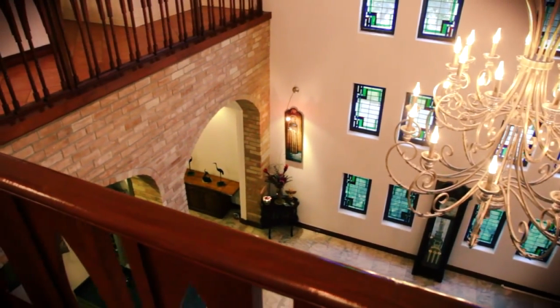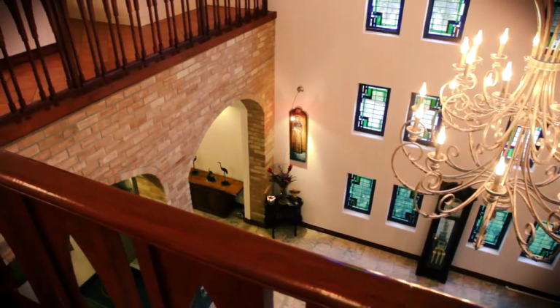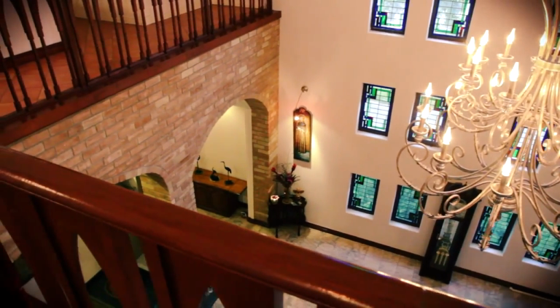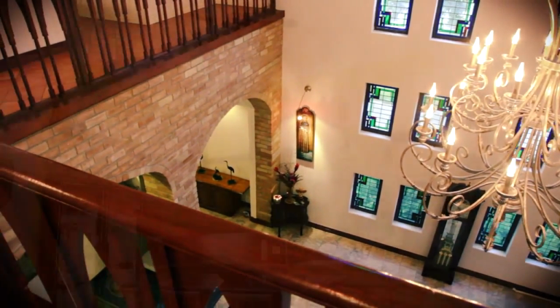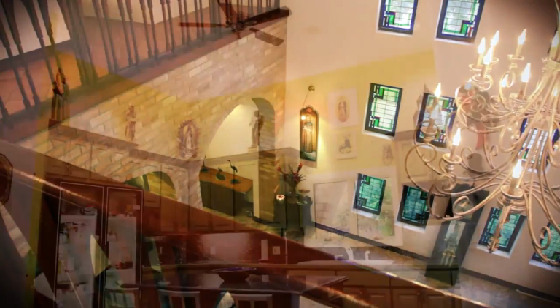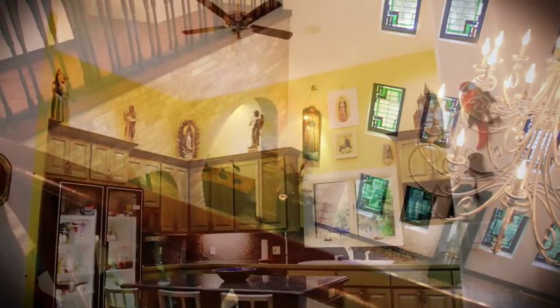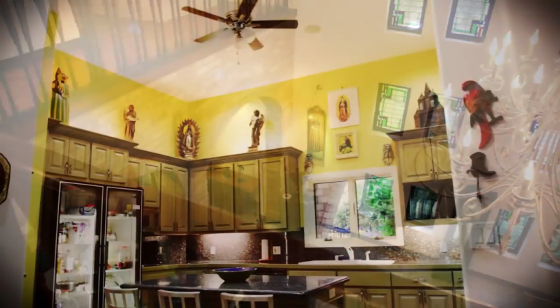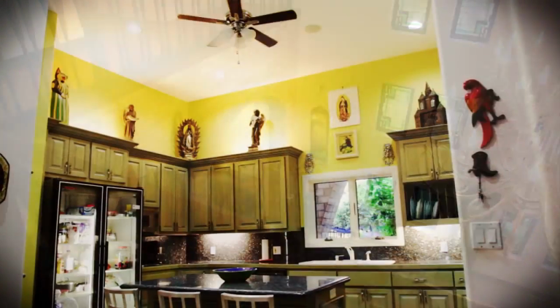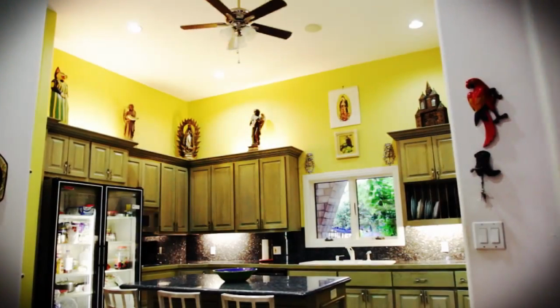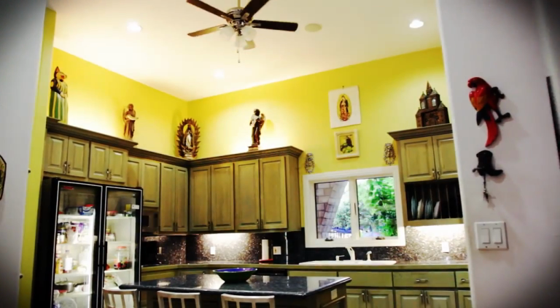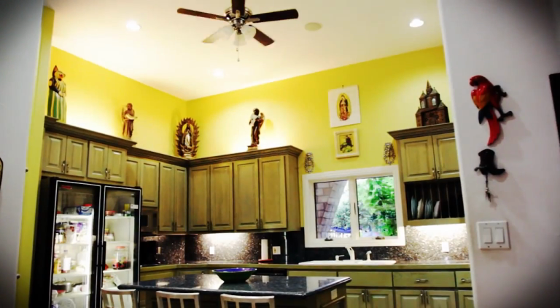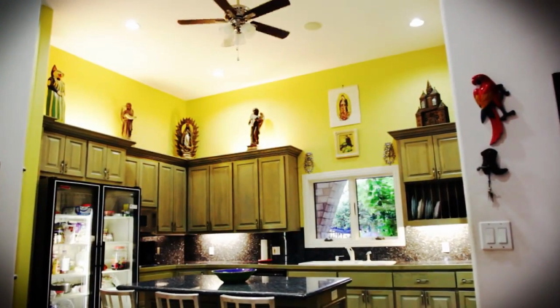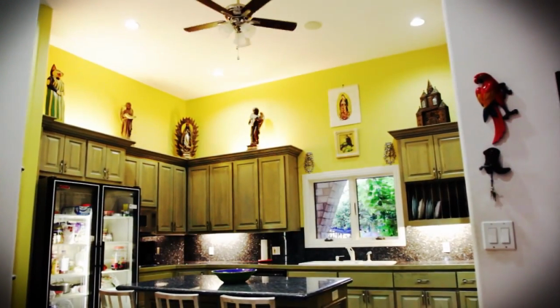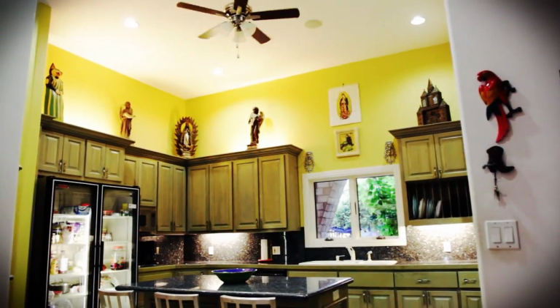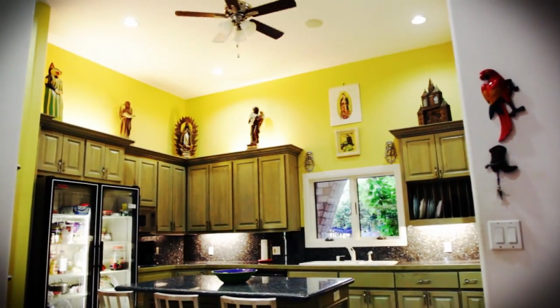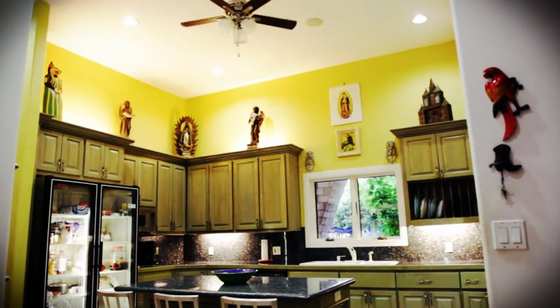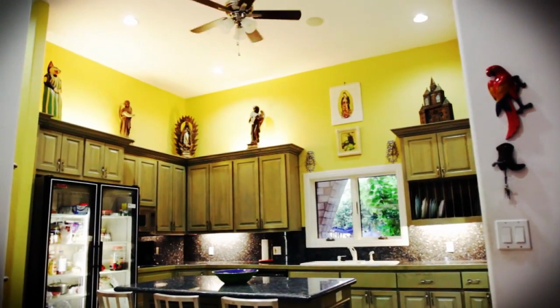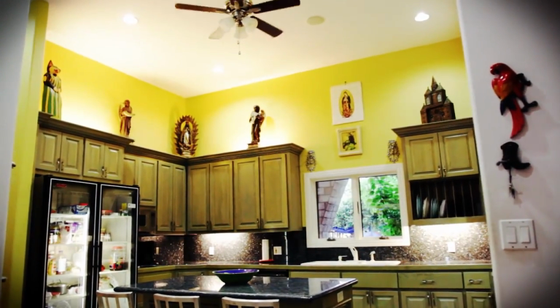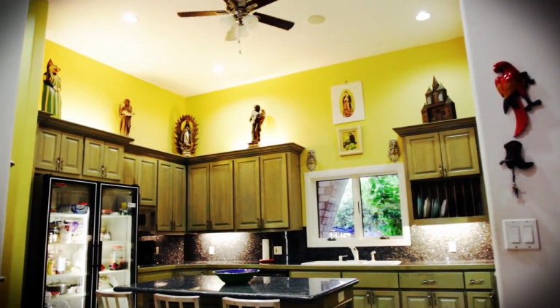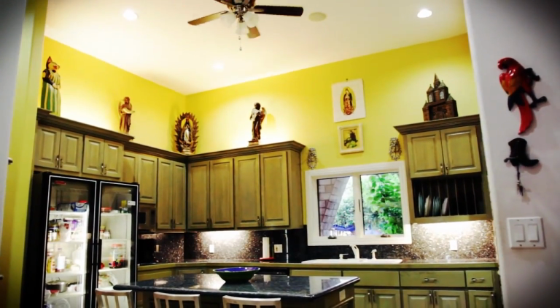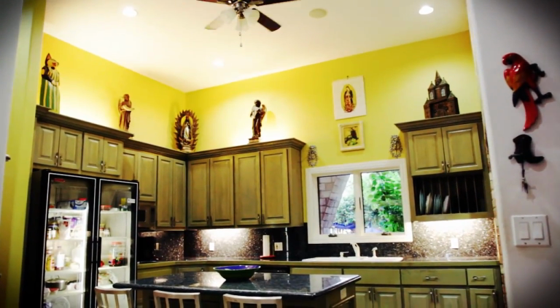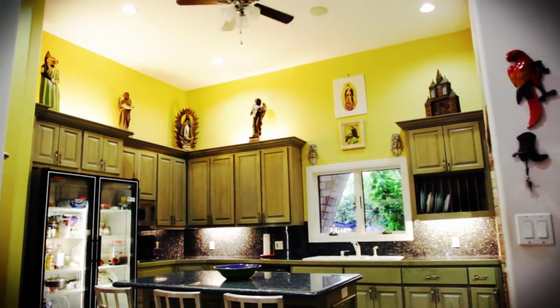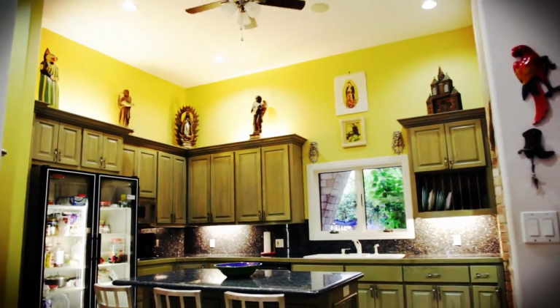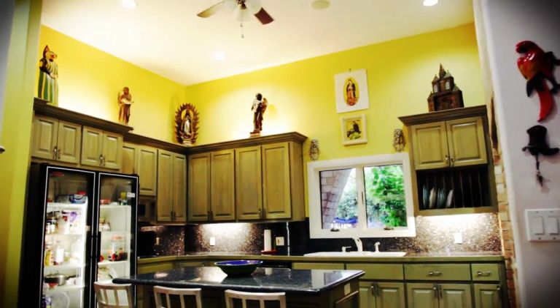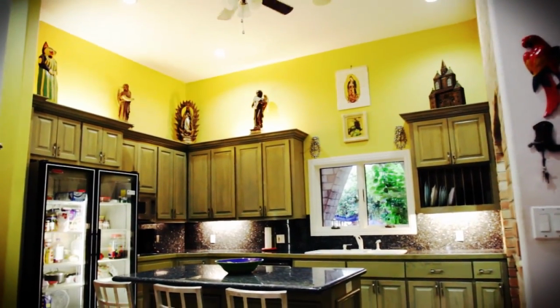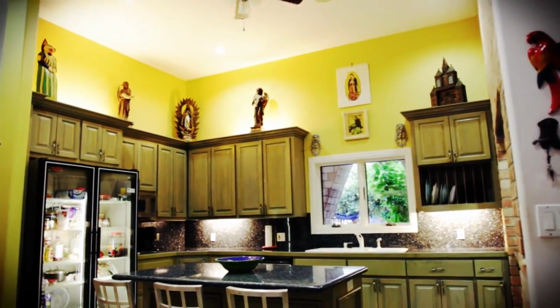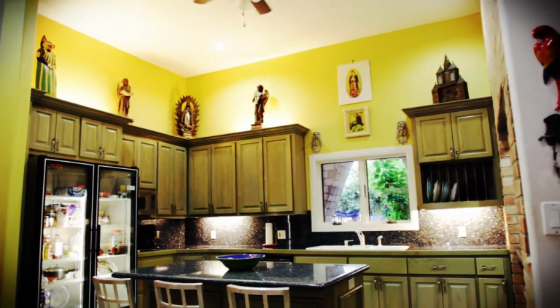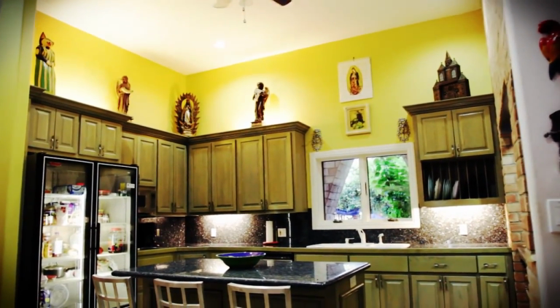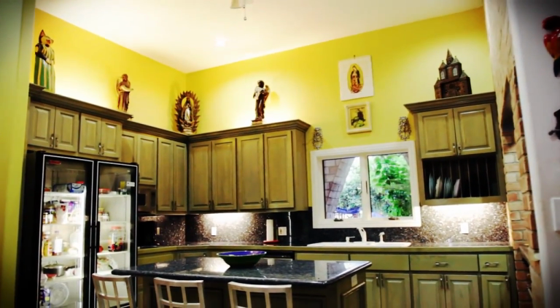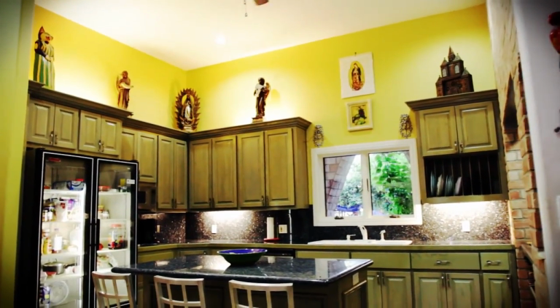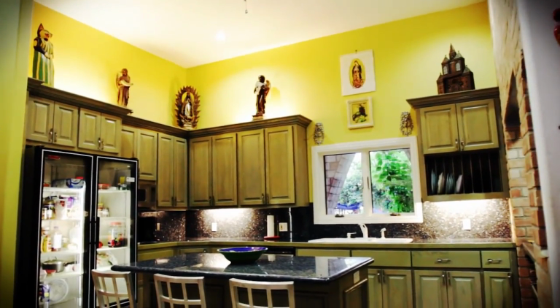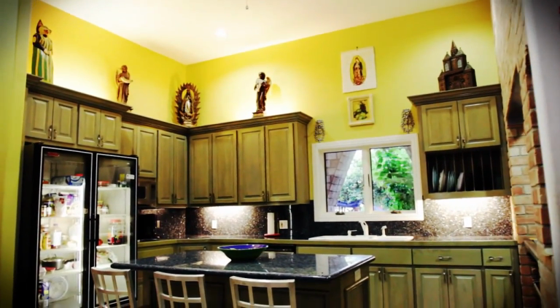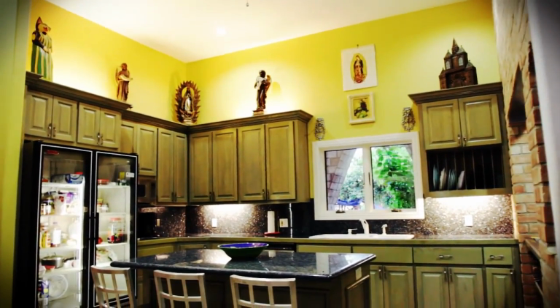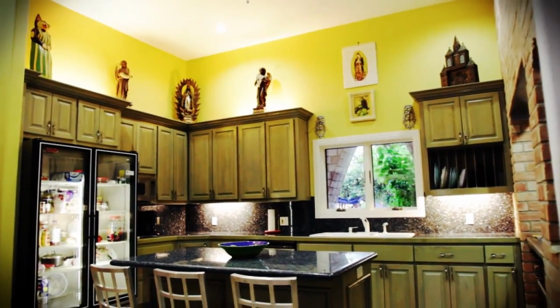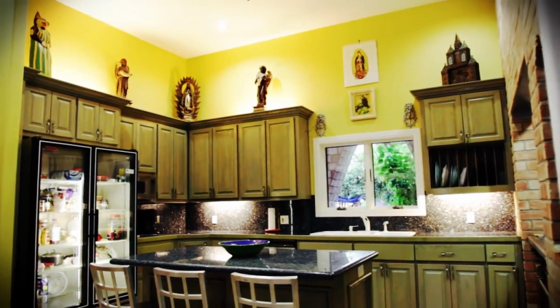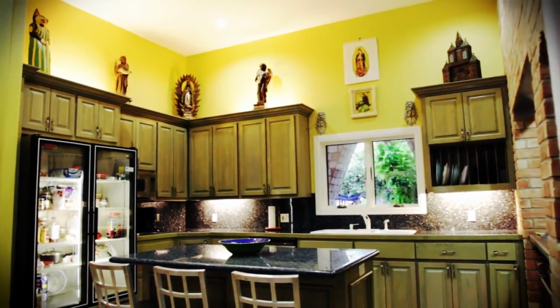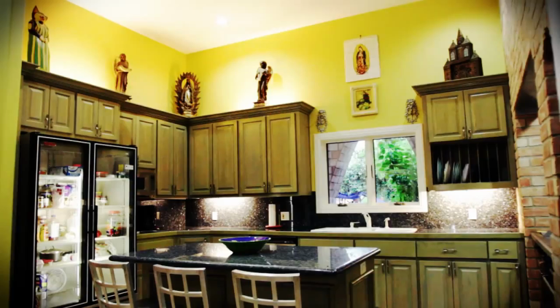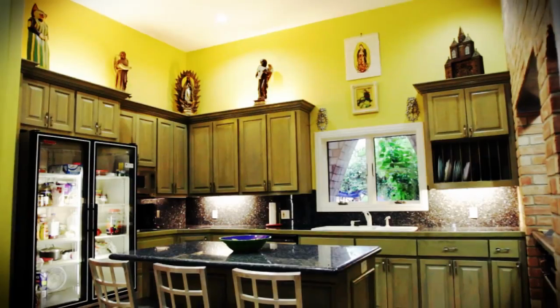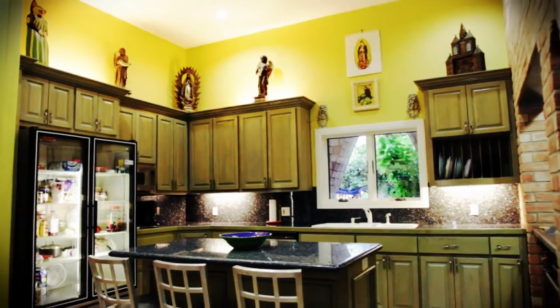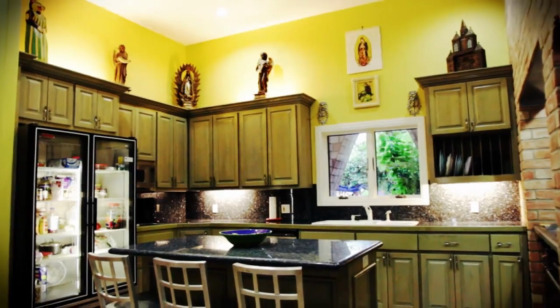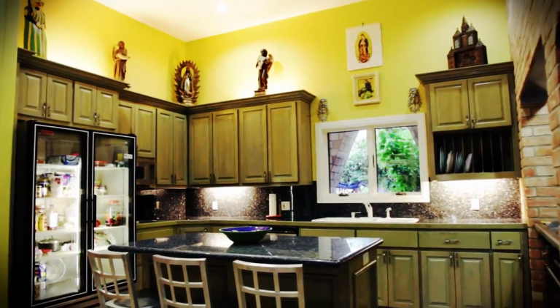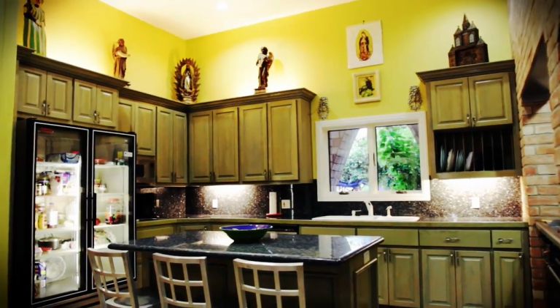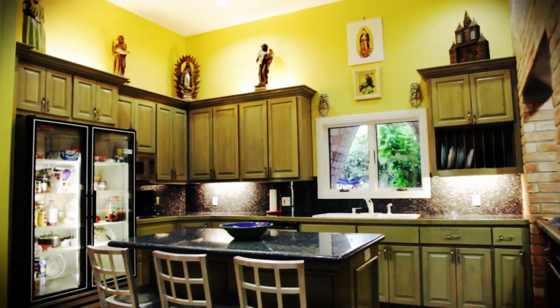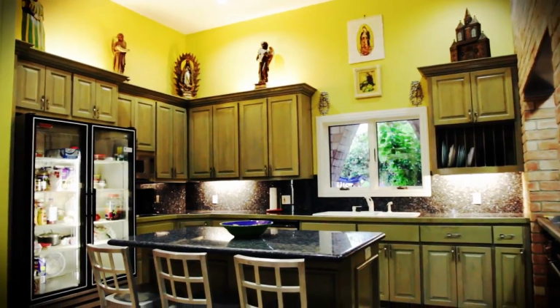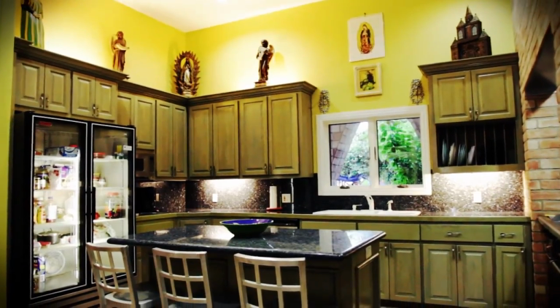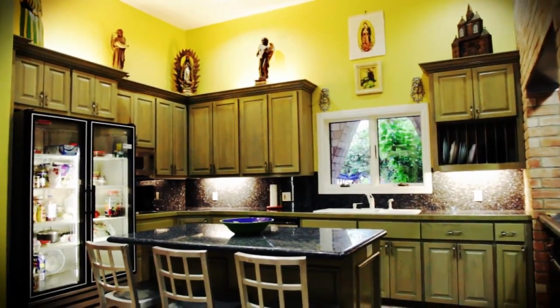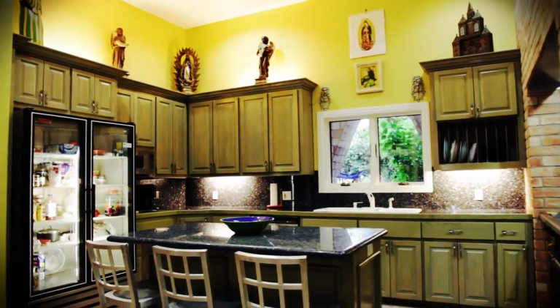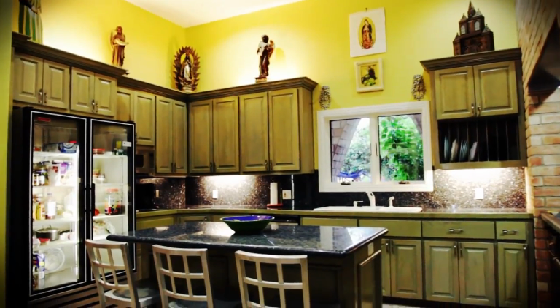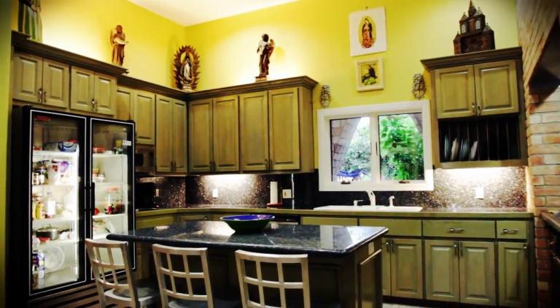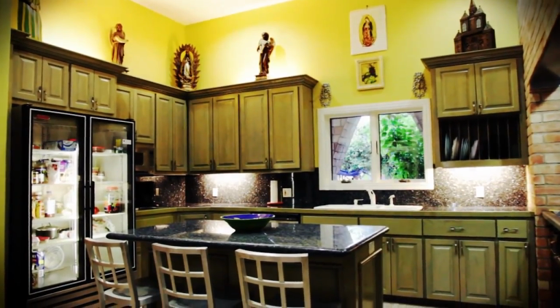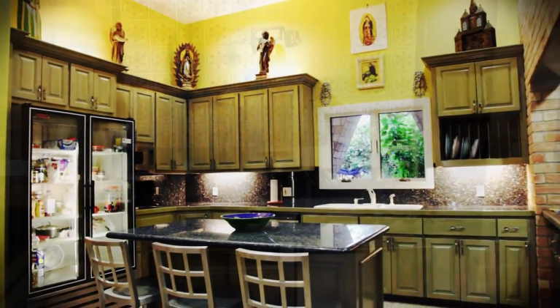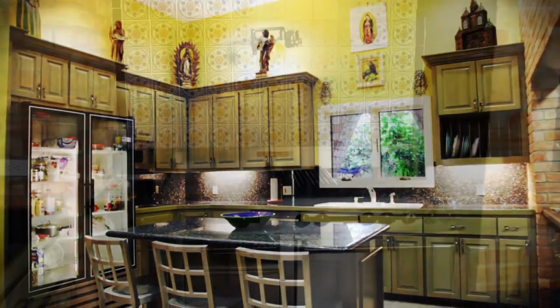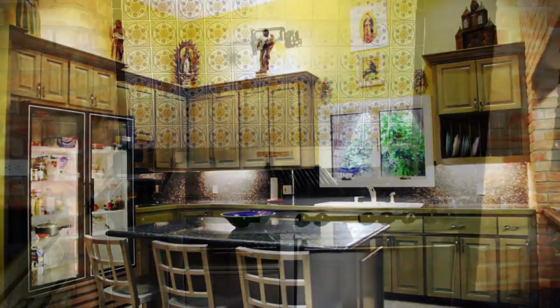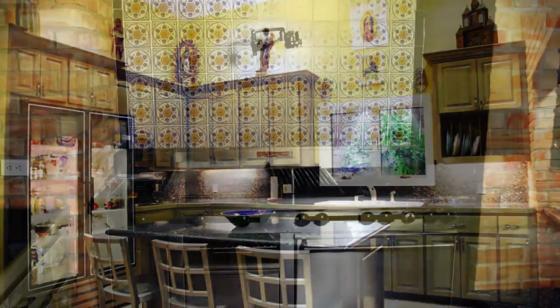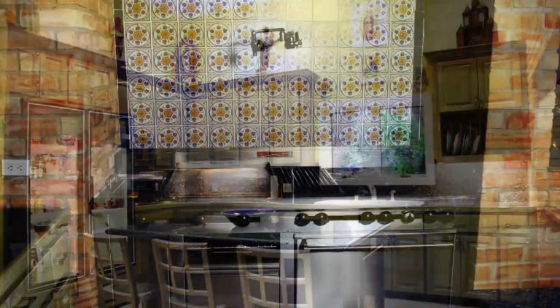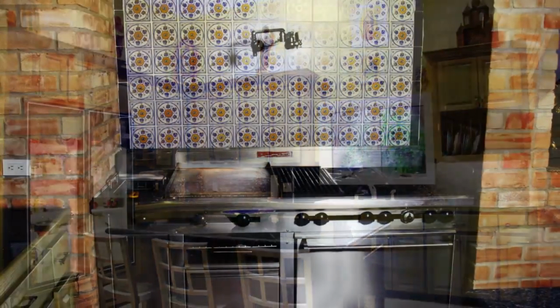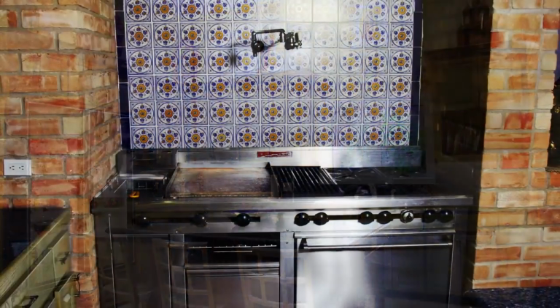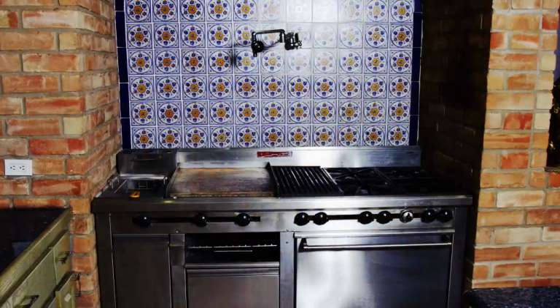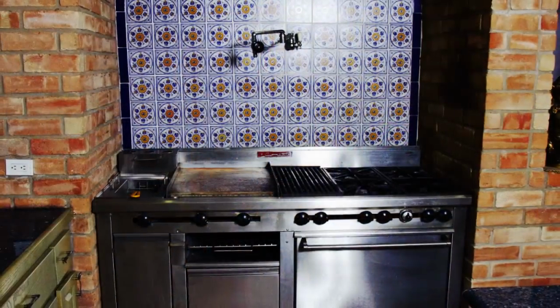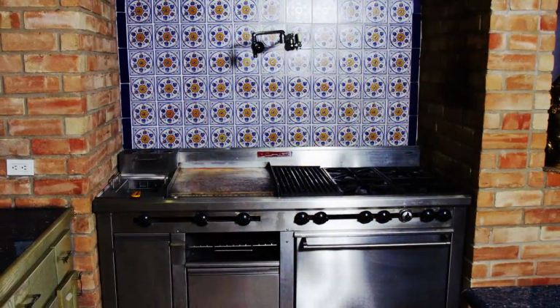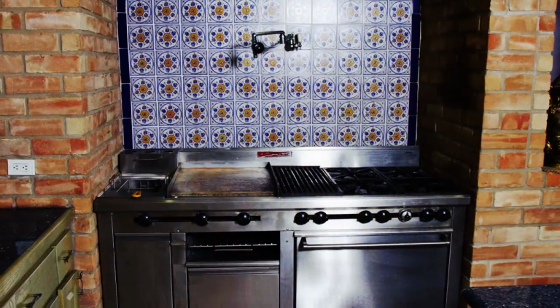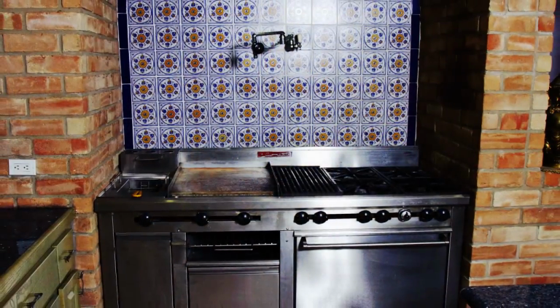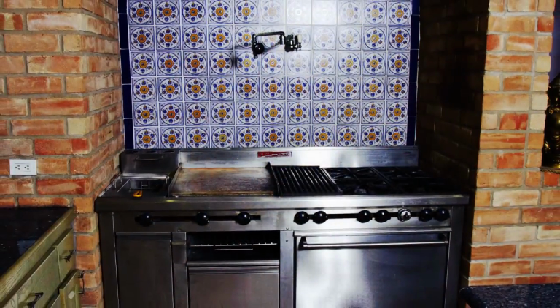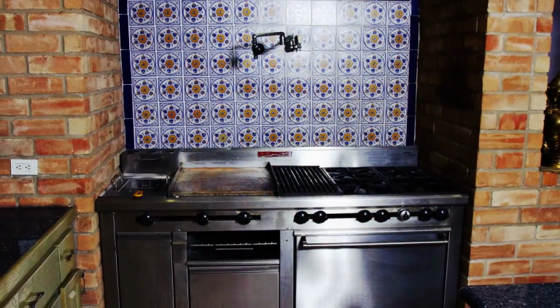The gourmet kitchen features blue pearl granite imported from Ireland and commercial appliances, including the acclaimed Coriak gas stove.